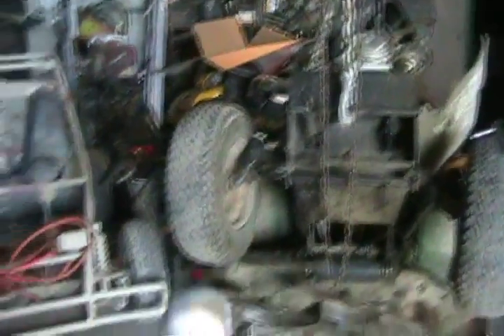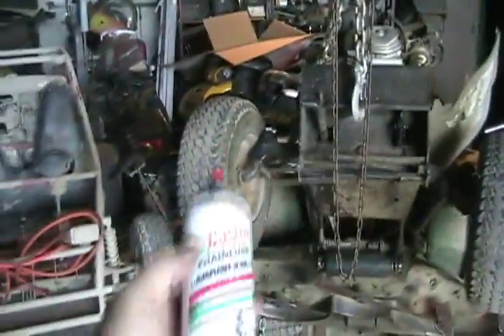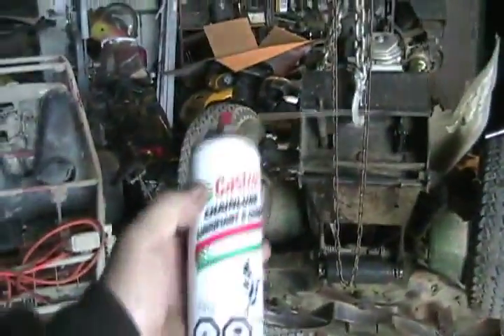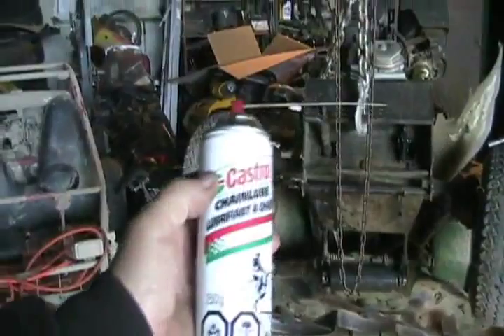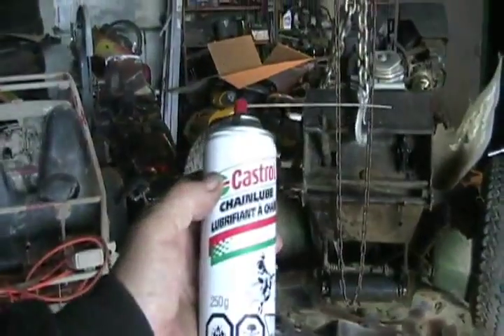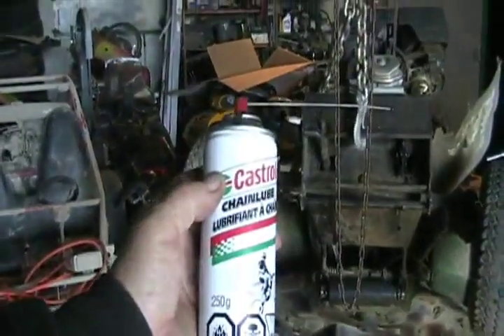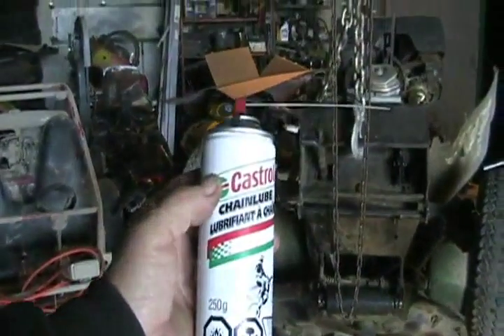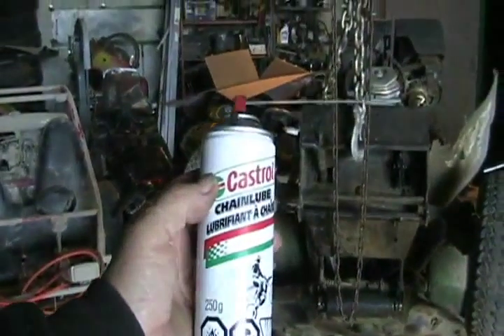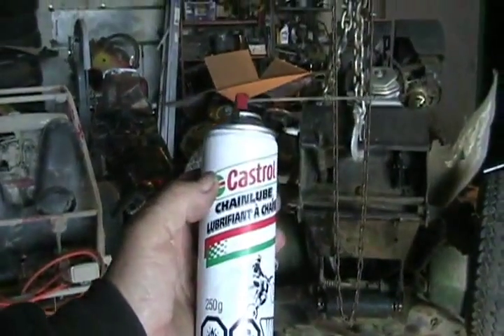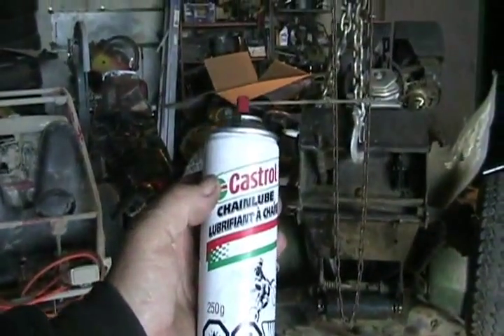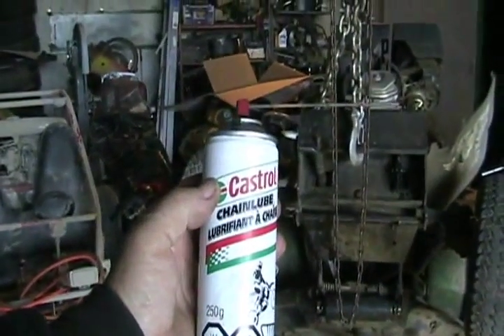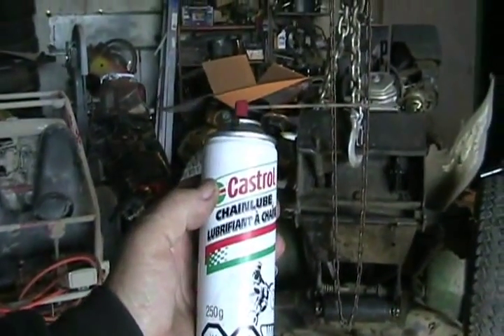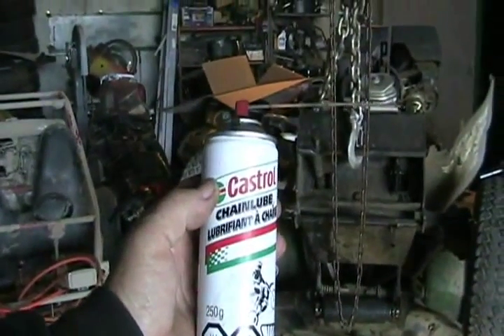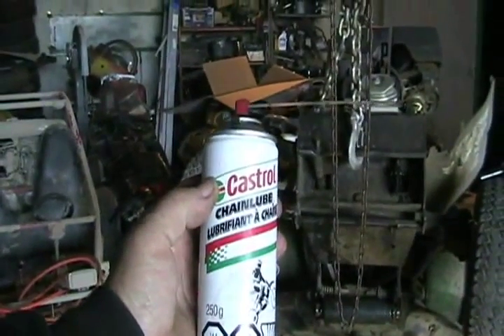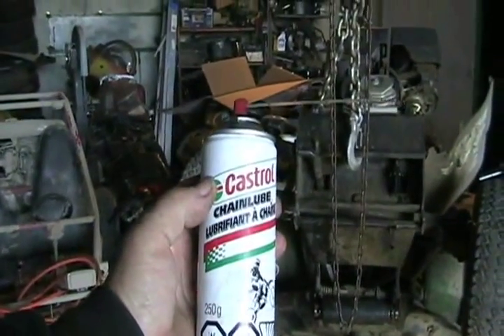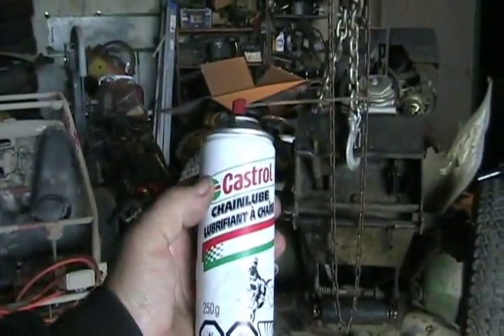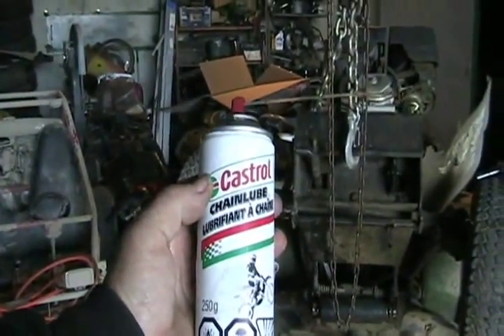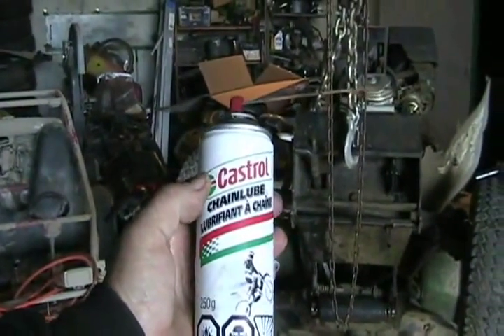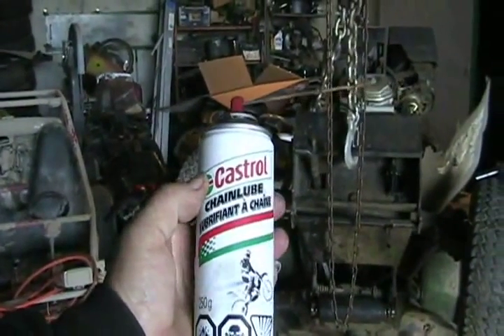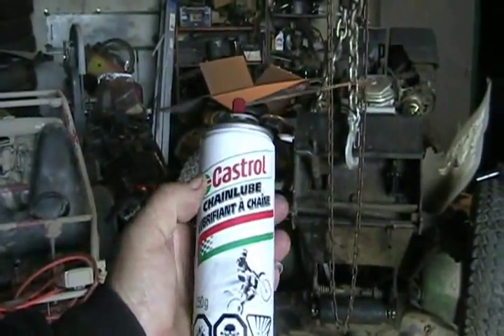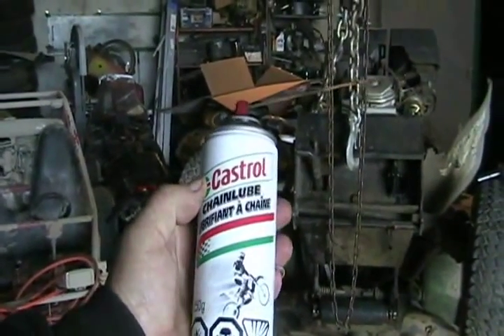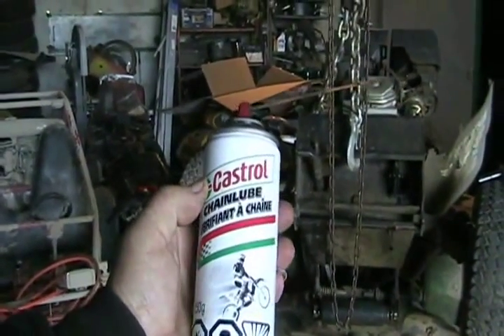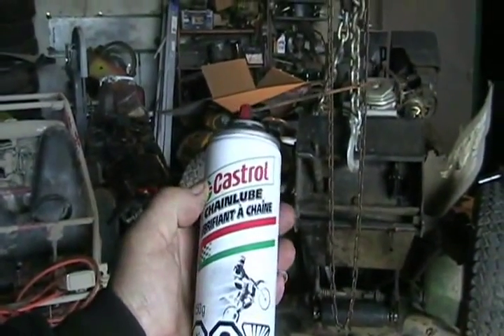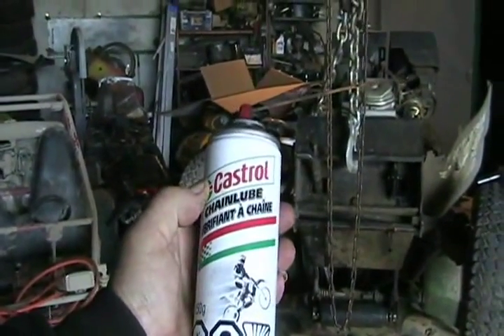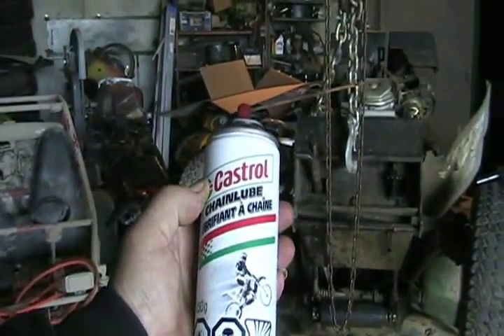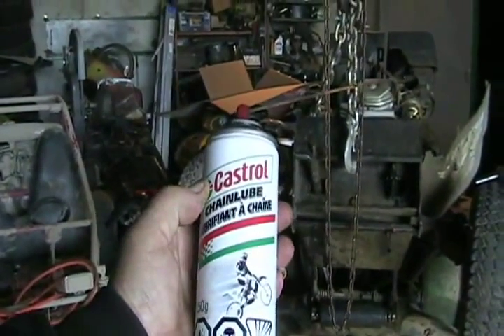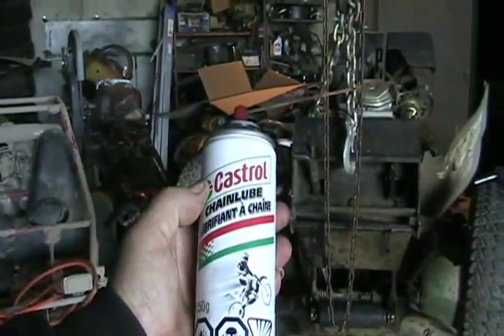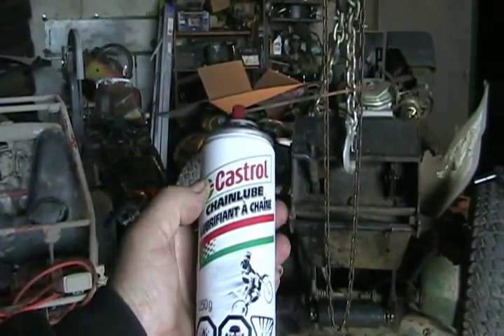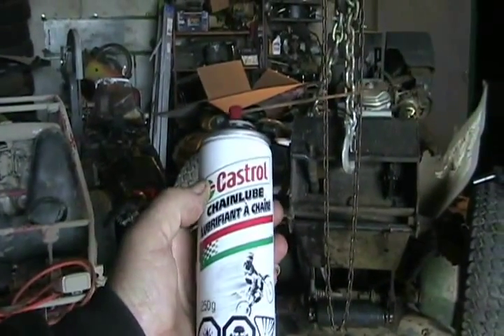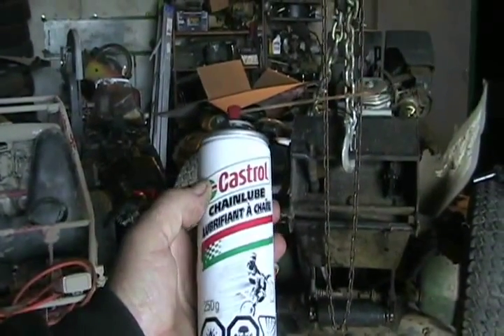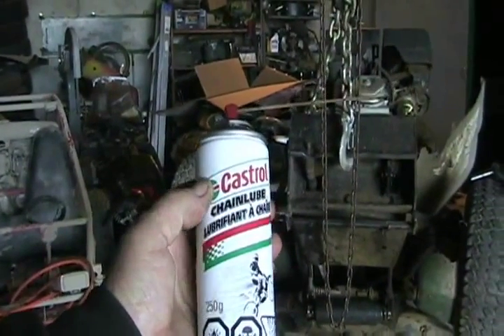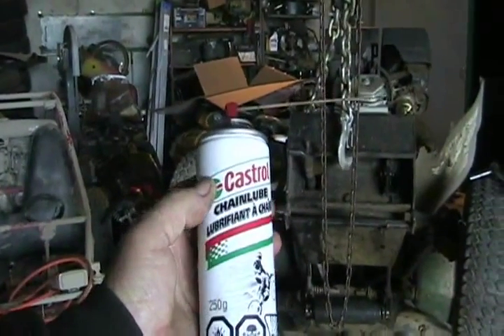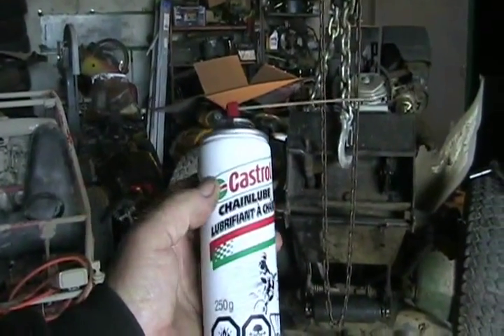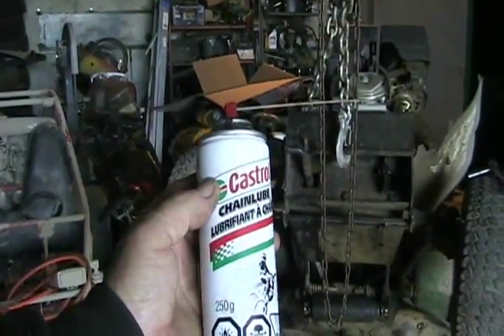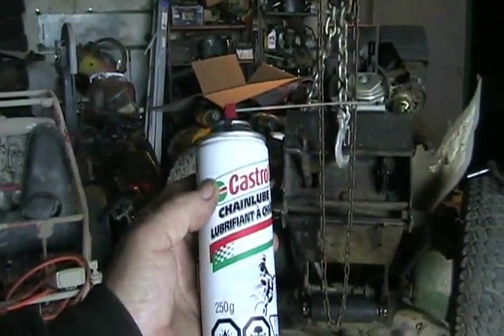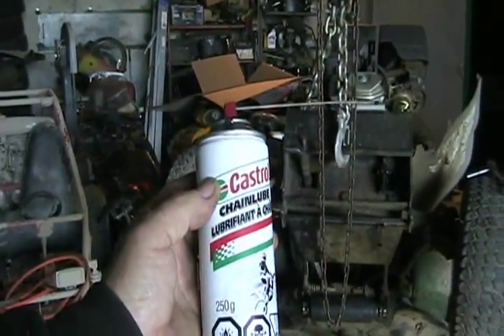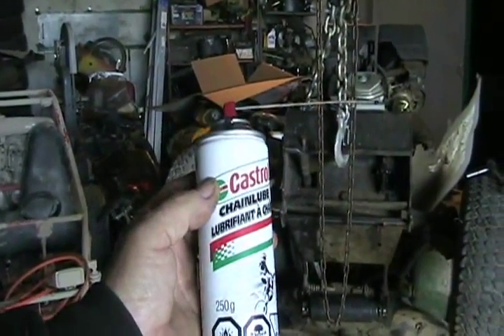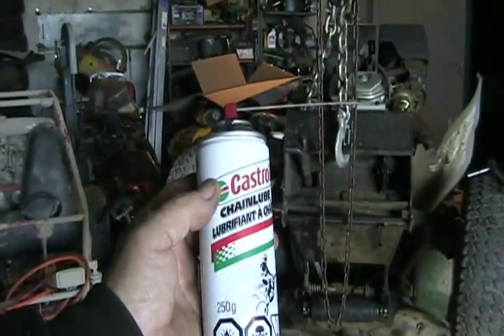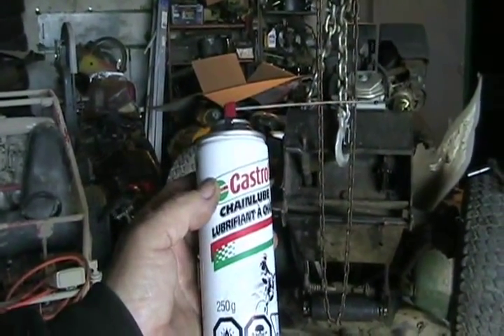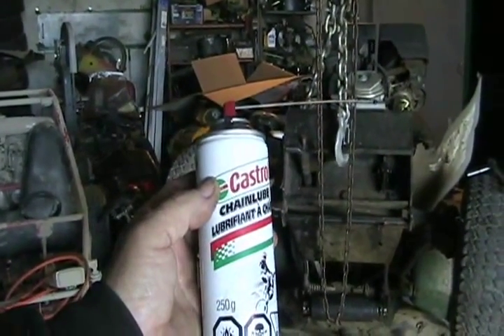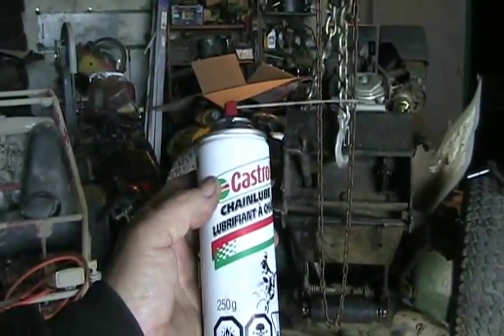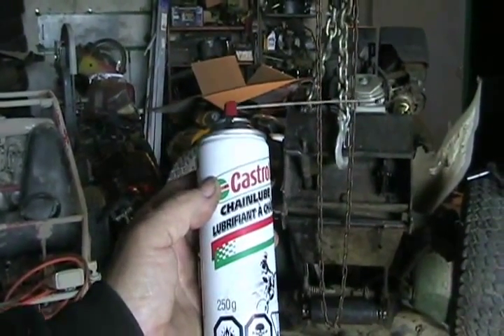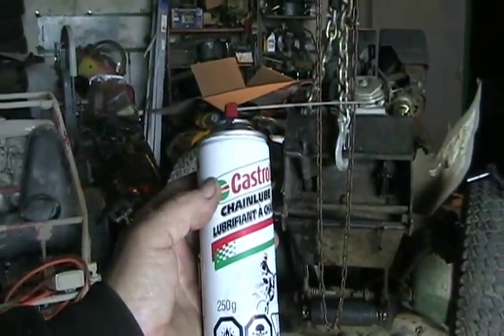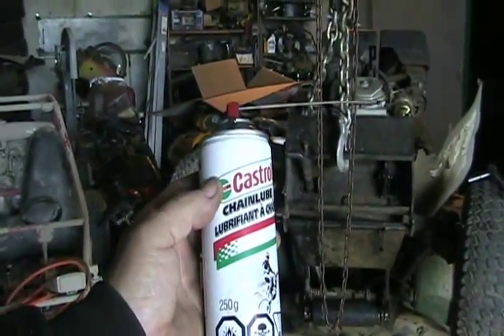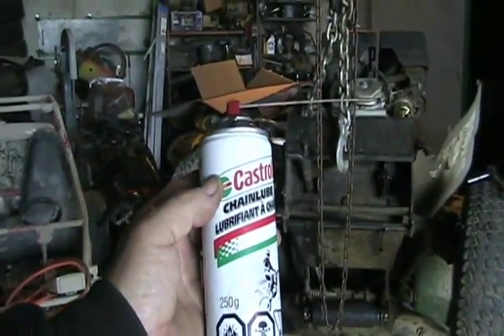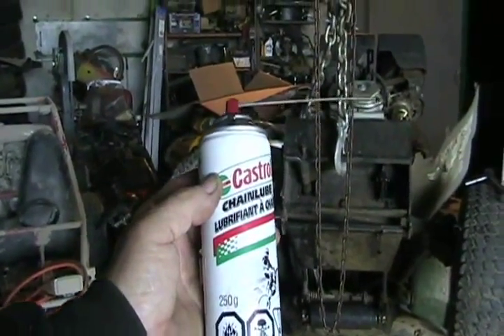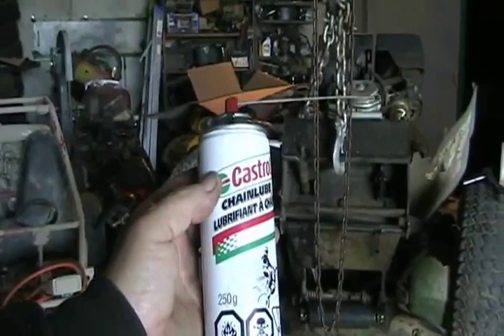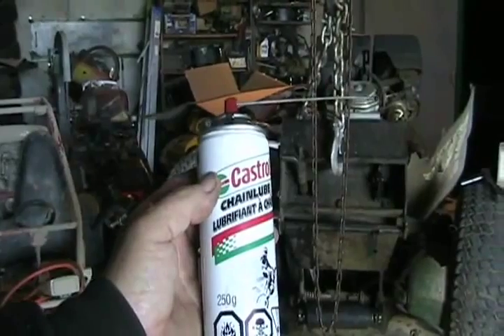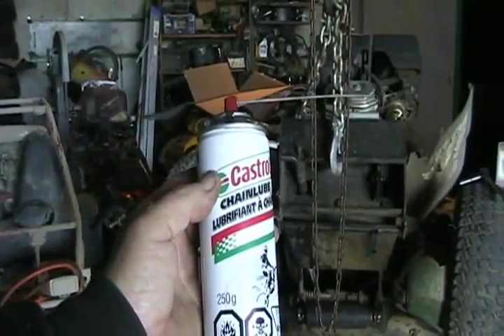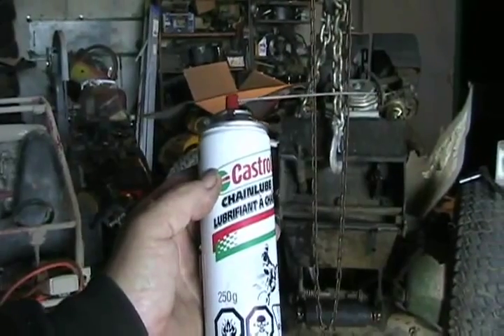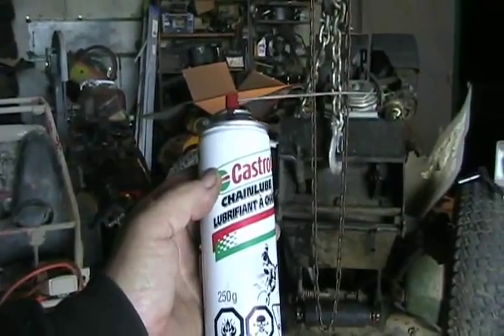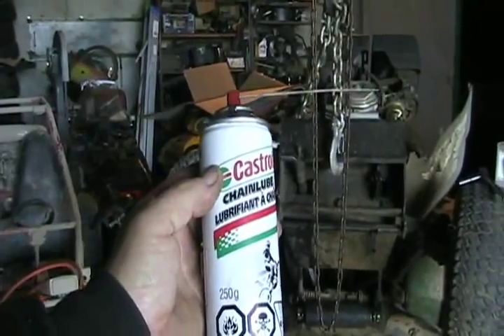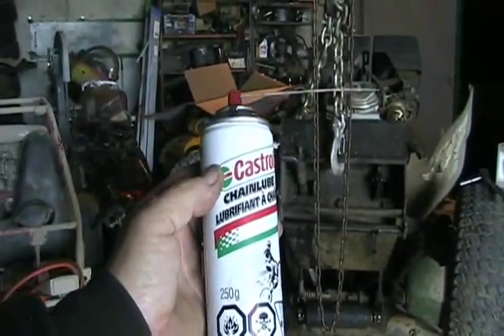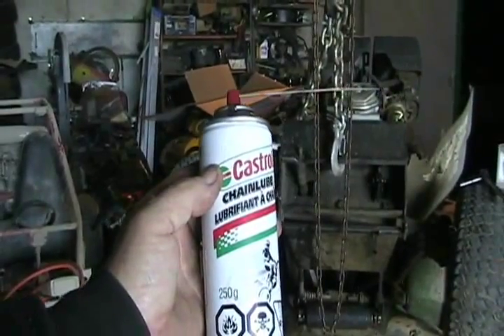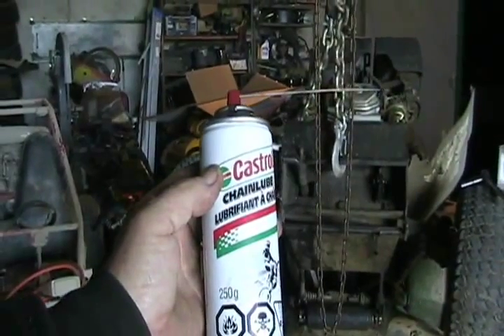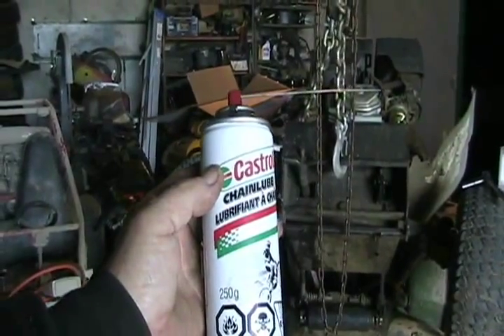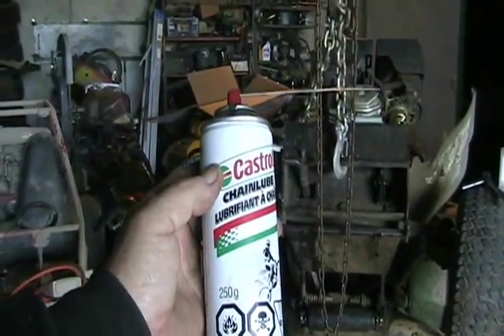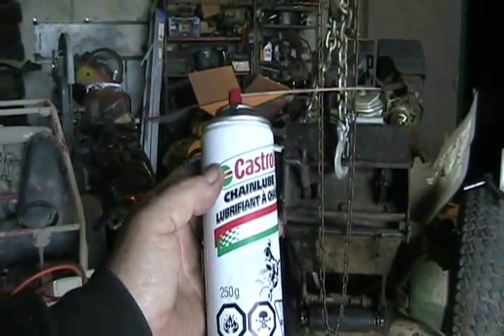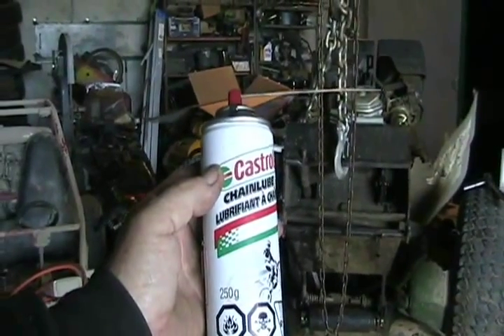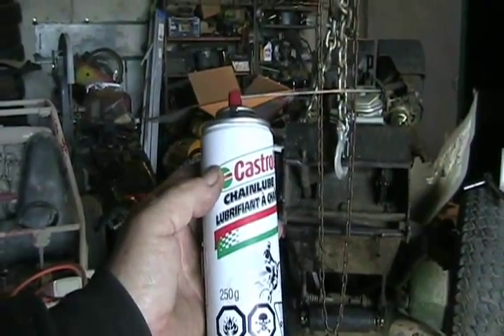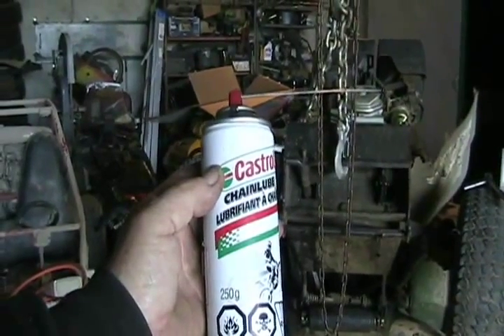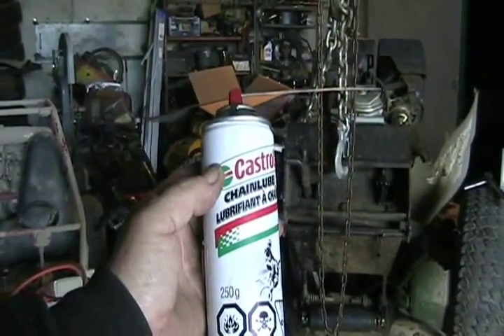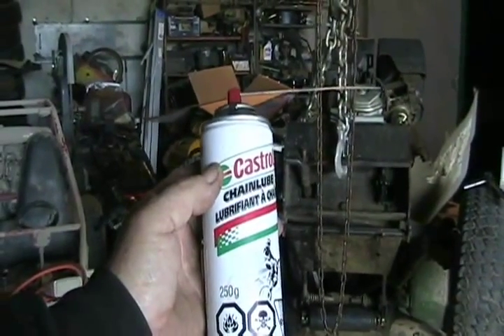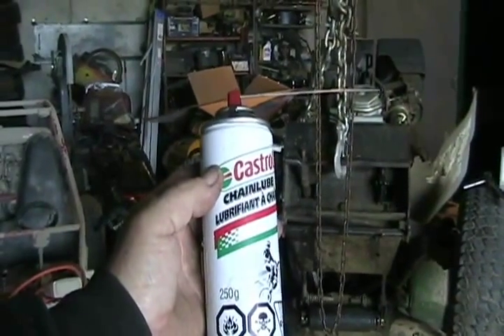I use it for my door locks on my car, the hinges on my cars — there are so many uses. Actually, I least often use it on my motorcycles.